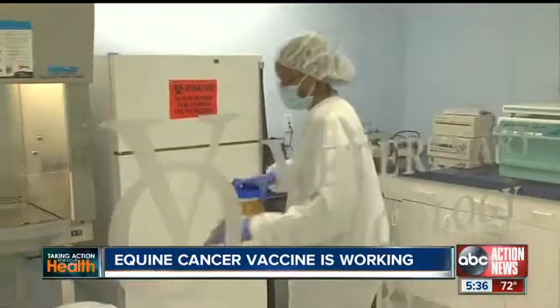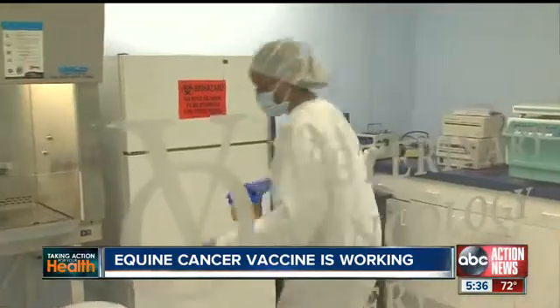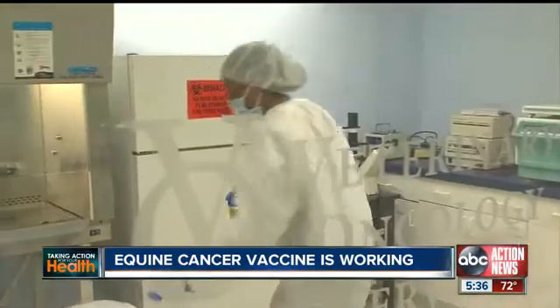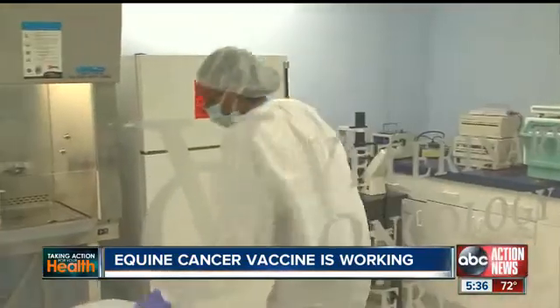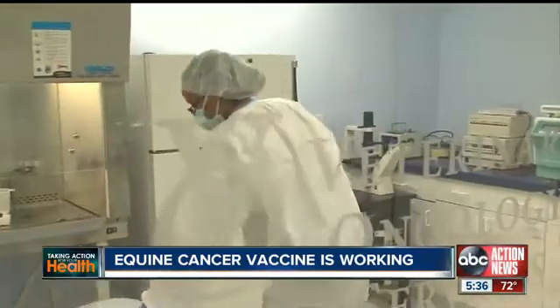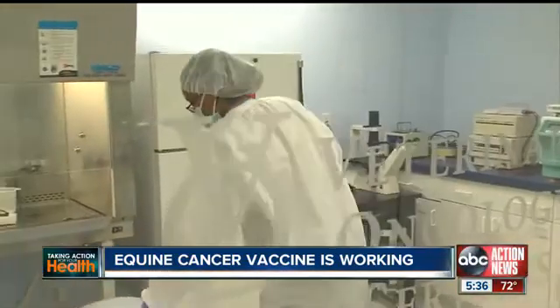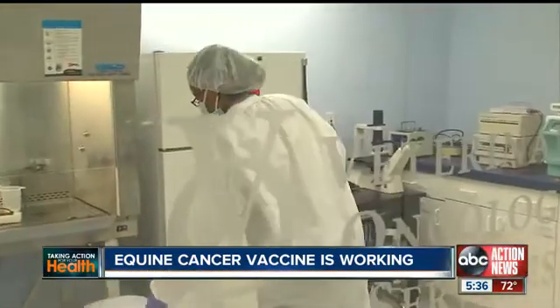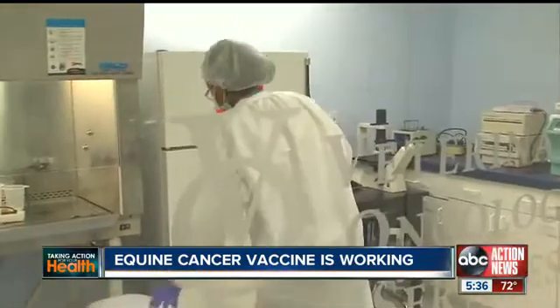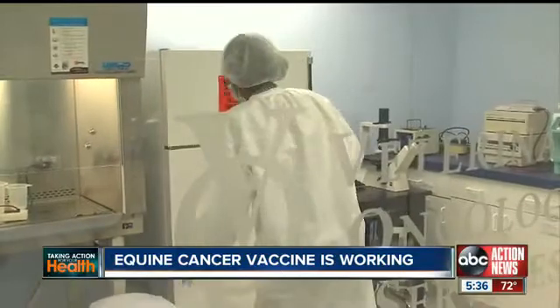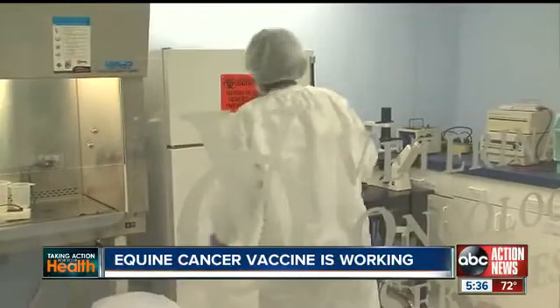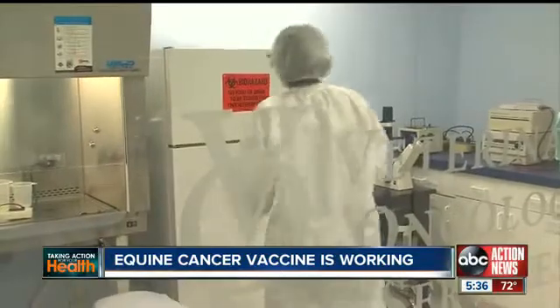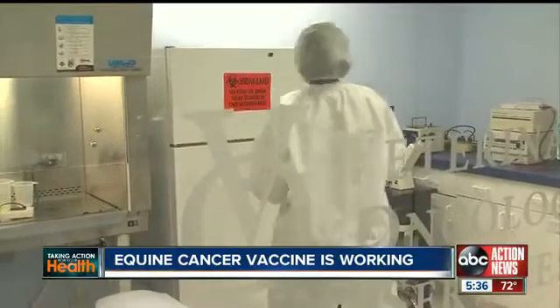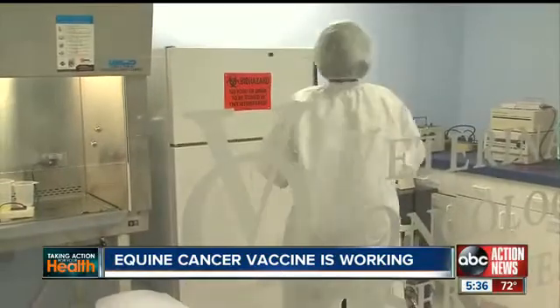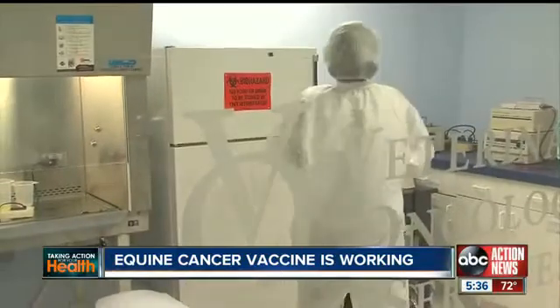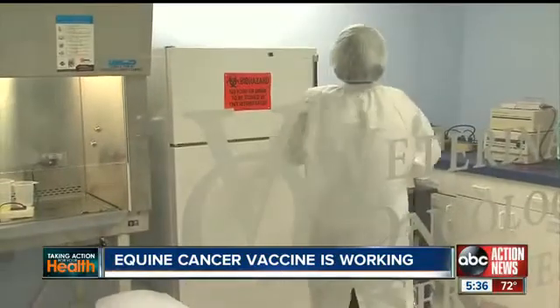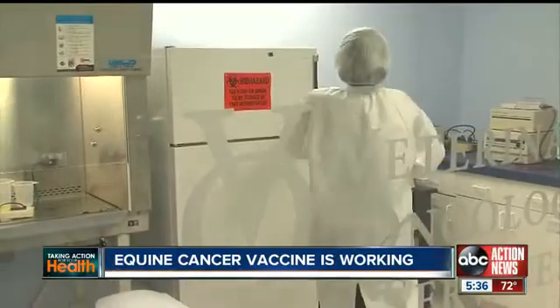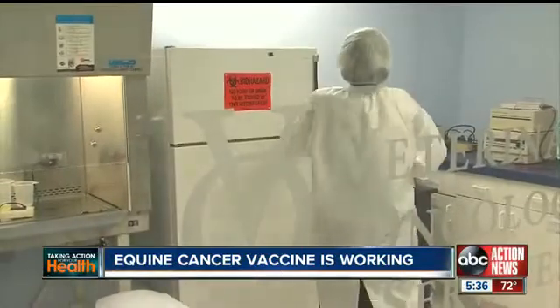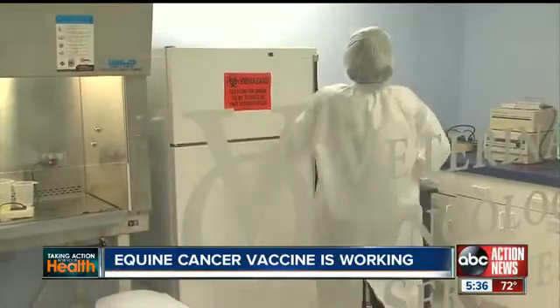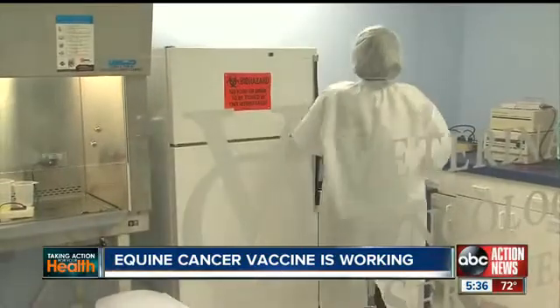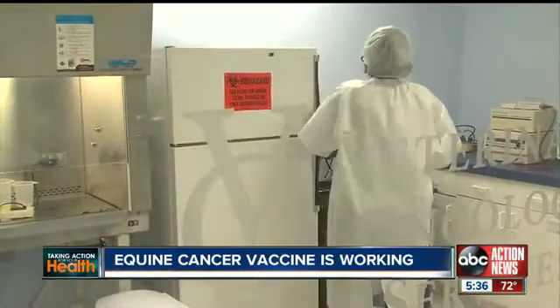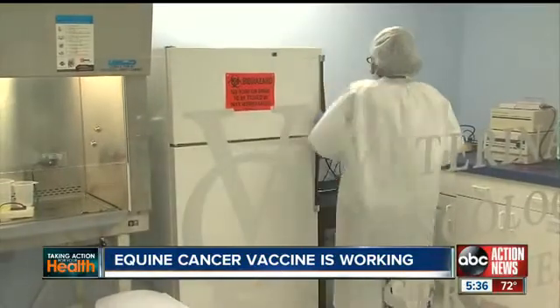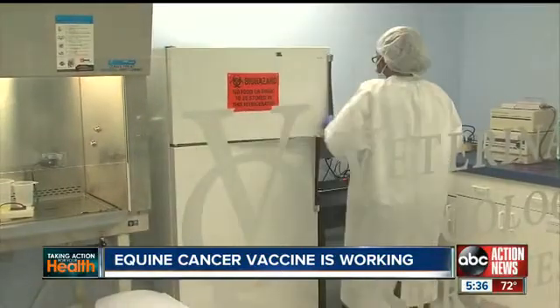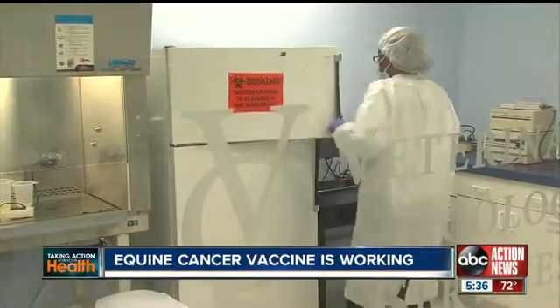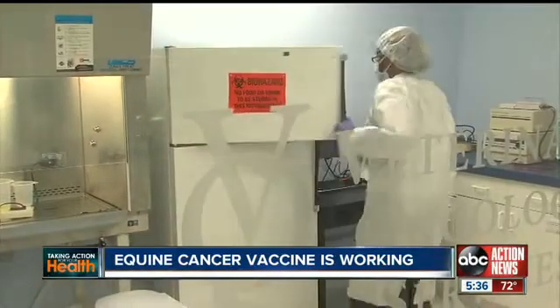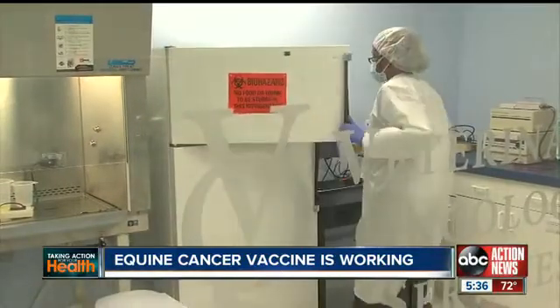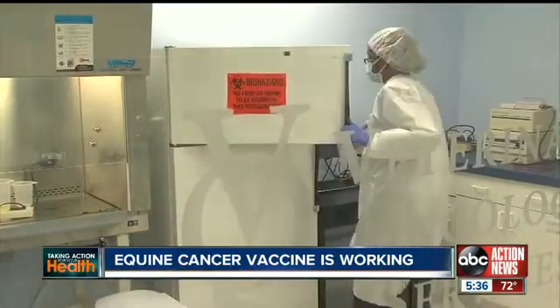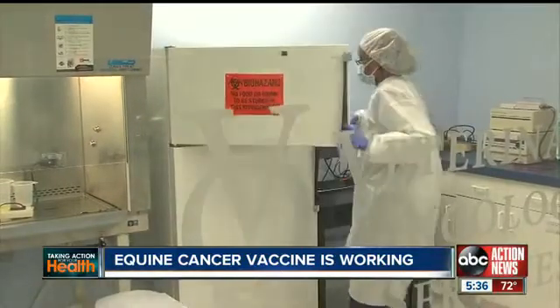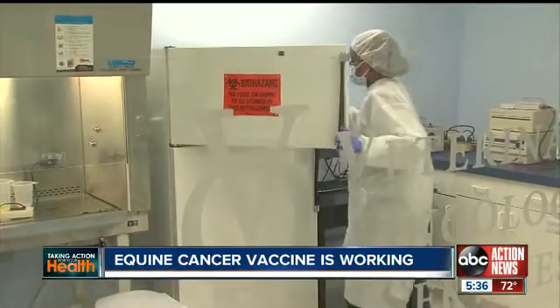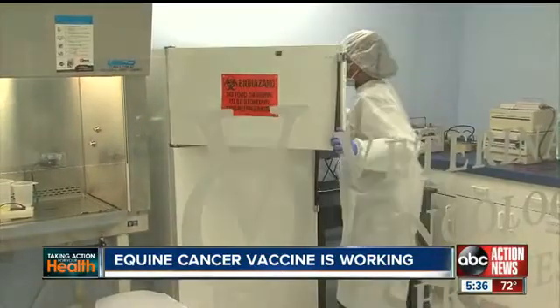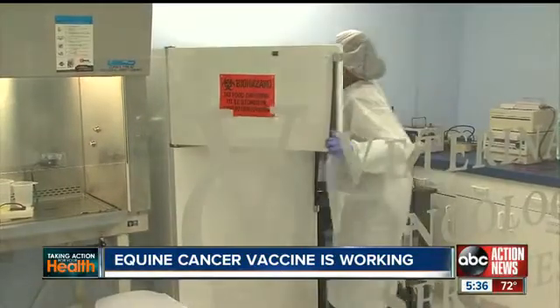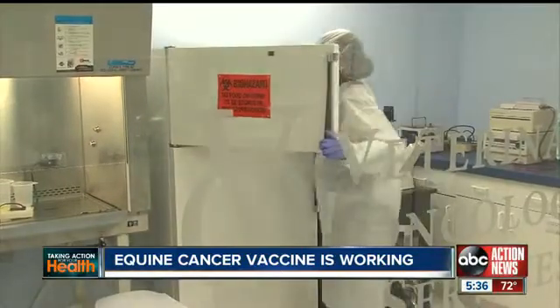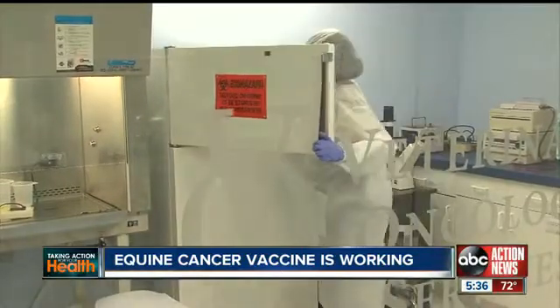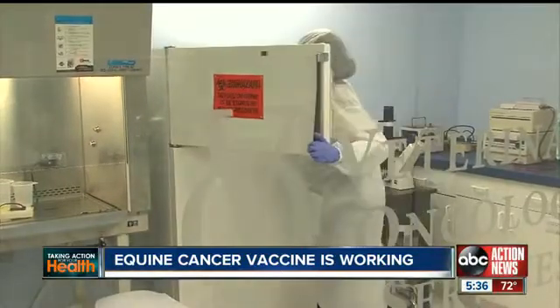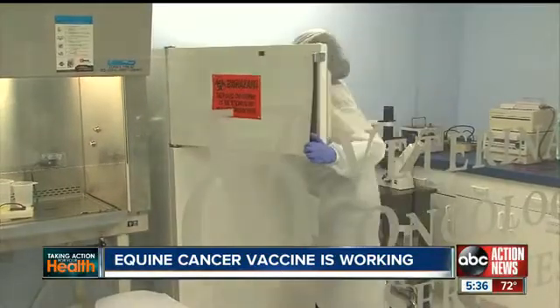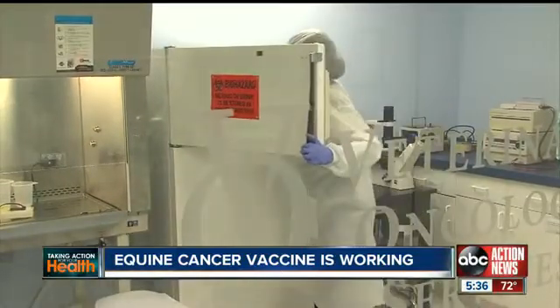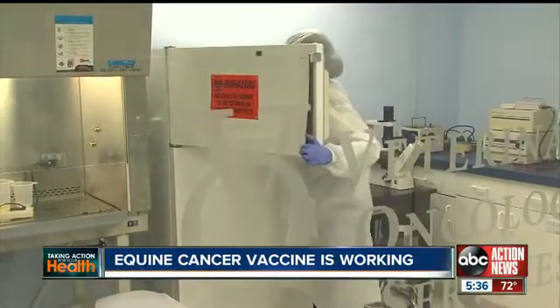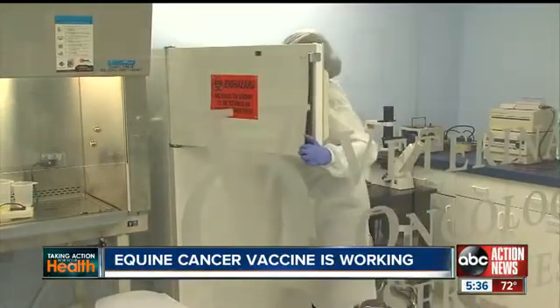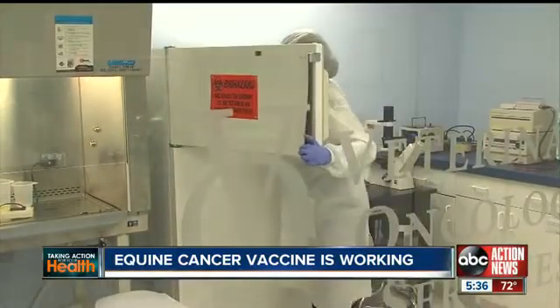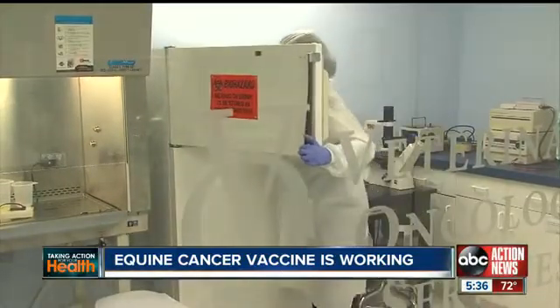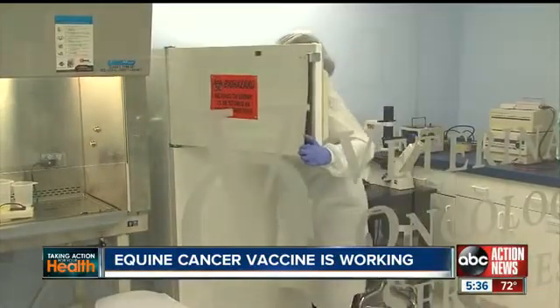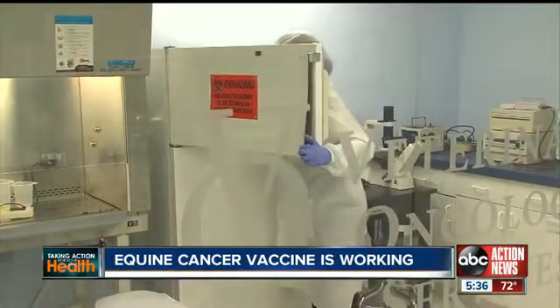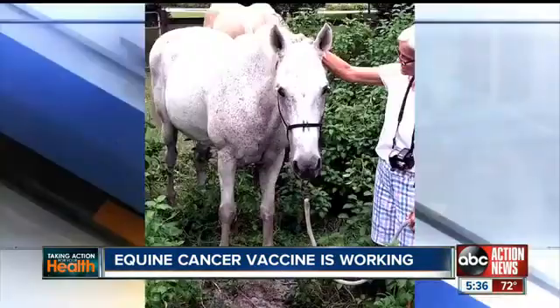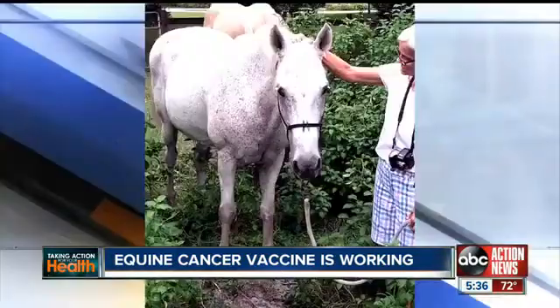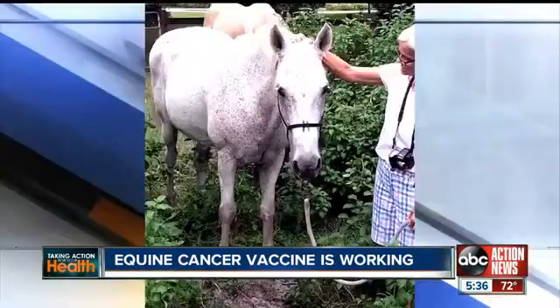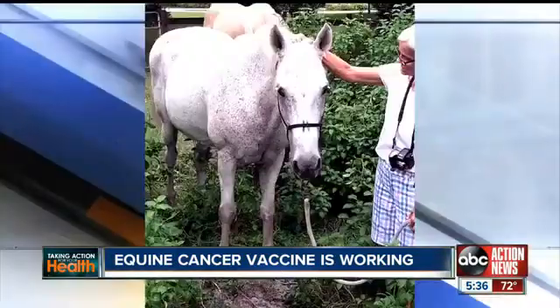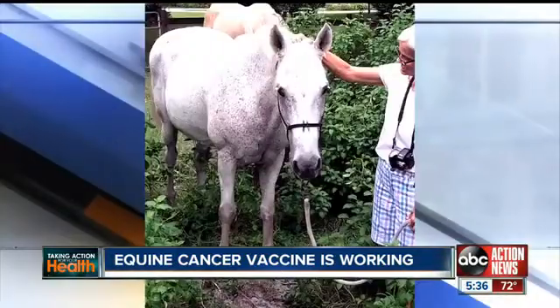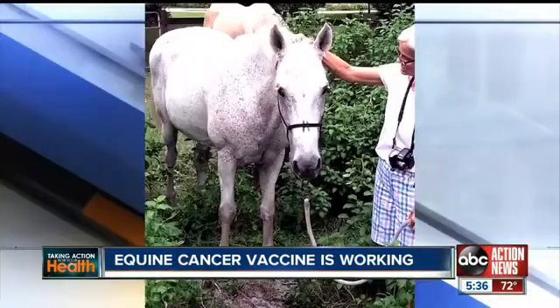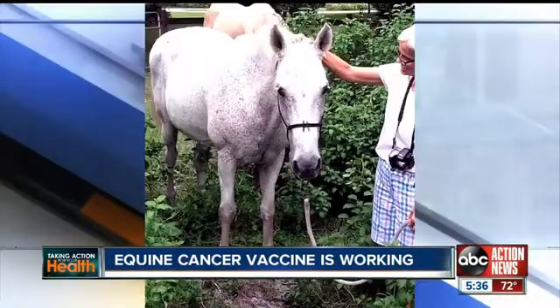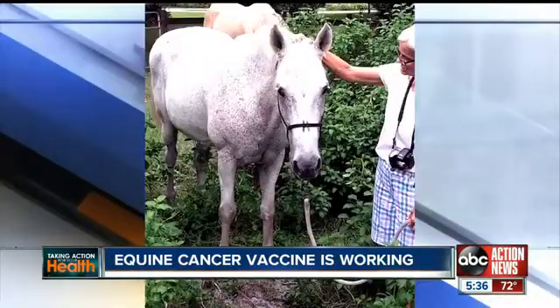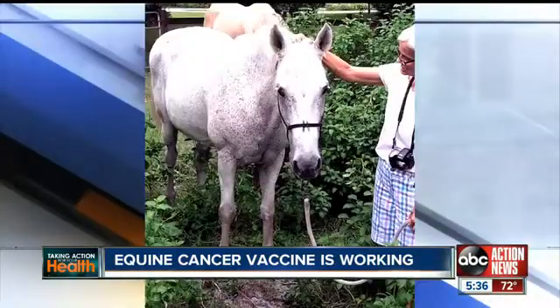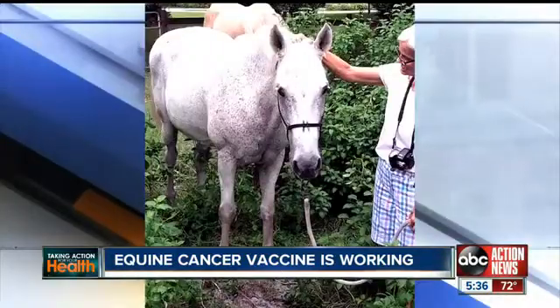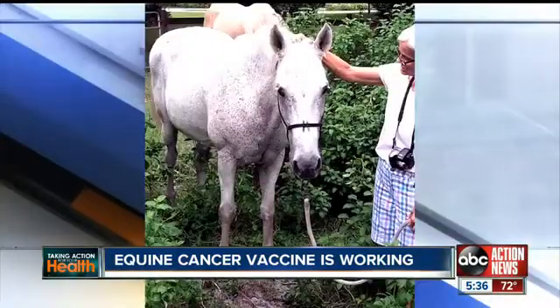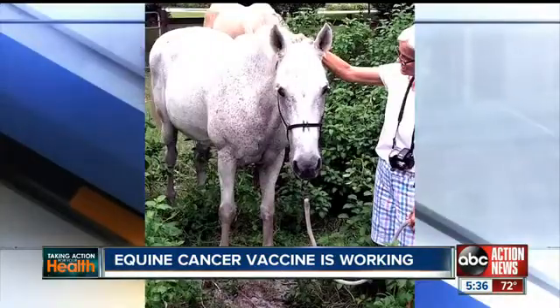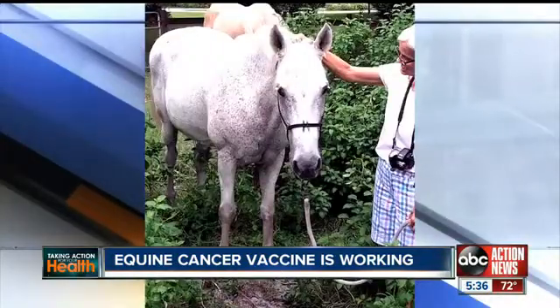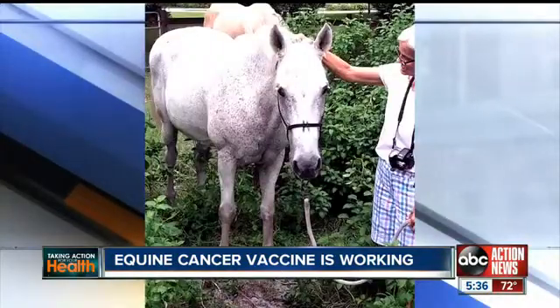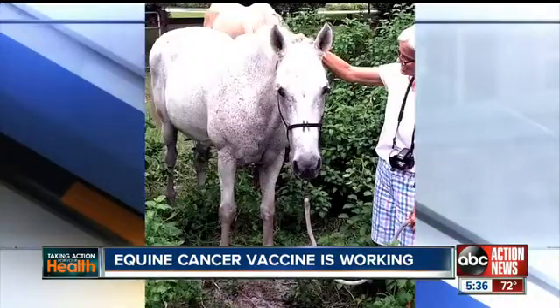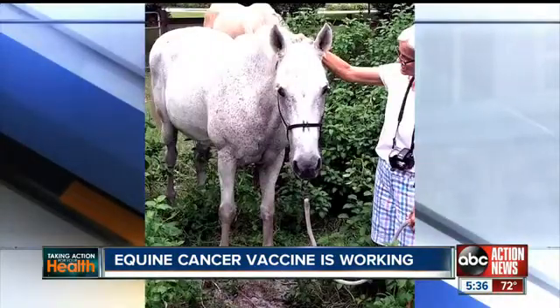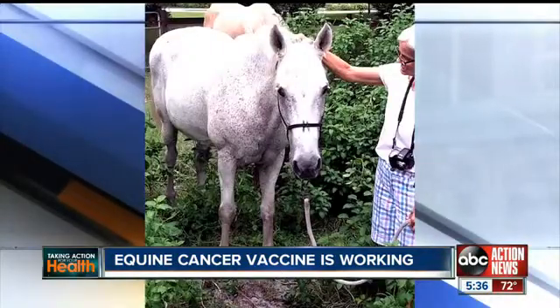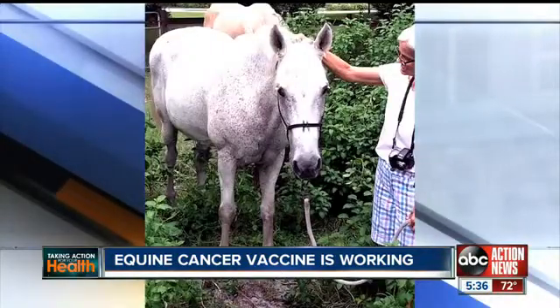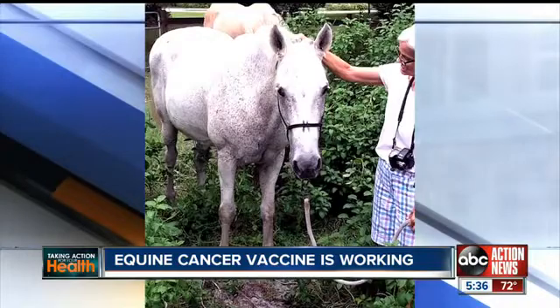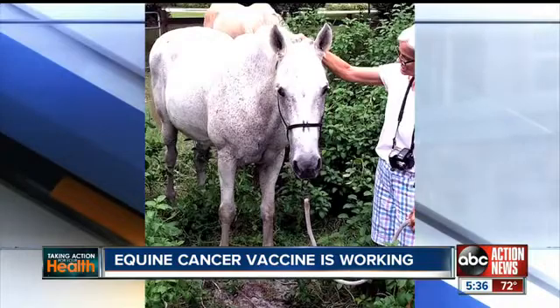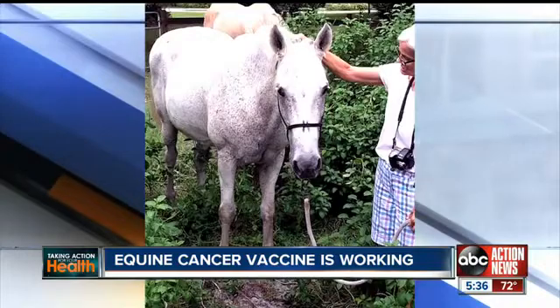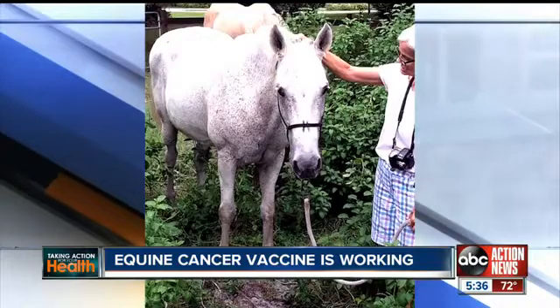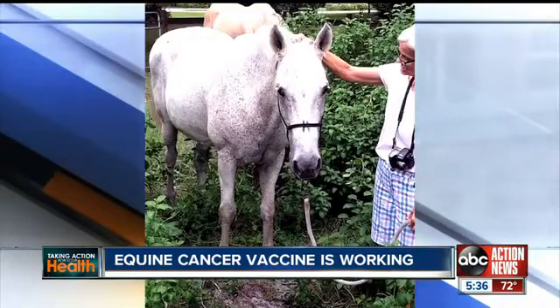While a successful trial will allow Morphogenesis to obtain a license from the USDA to sell the injectable form of ImmuneFX to vets, there are human implications too.